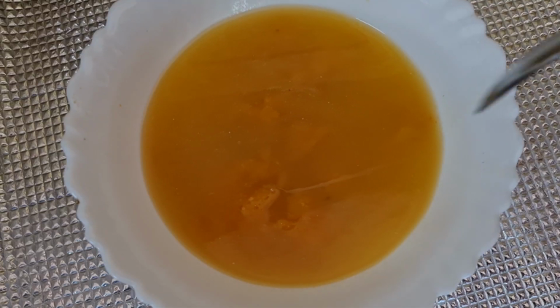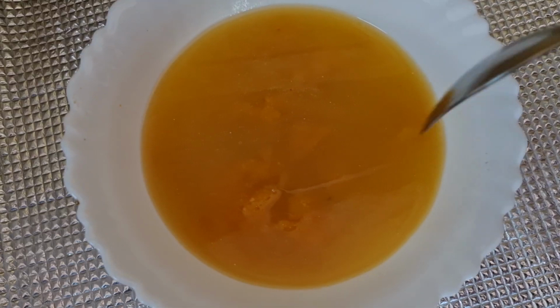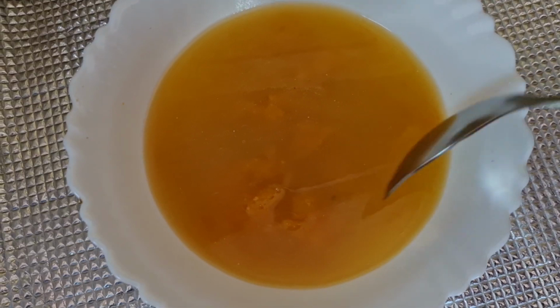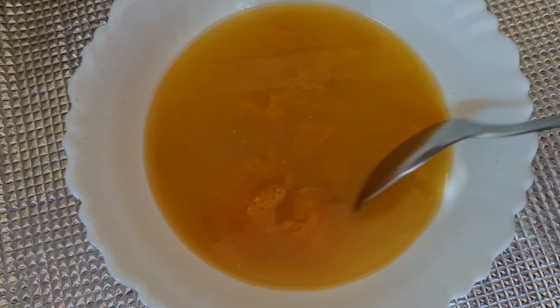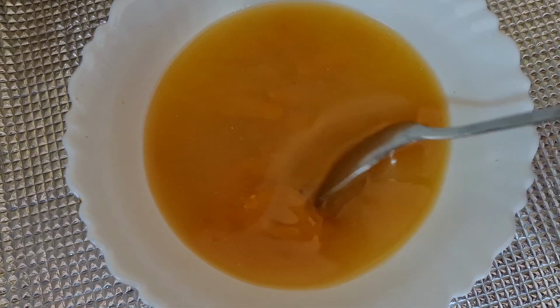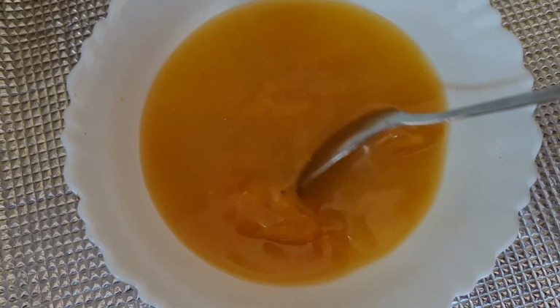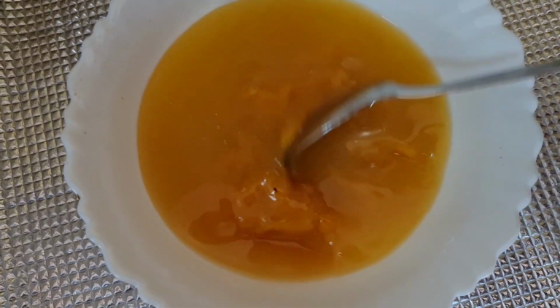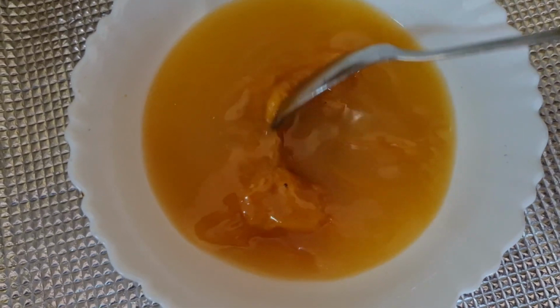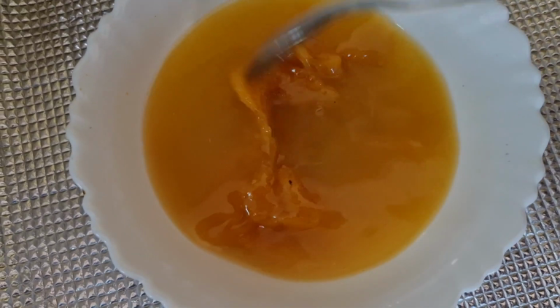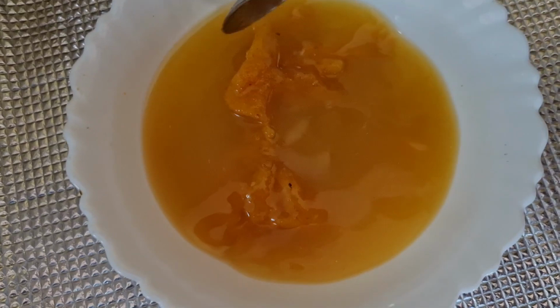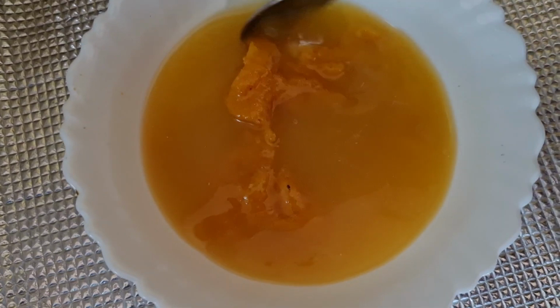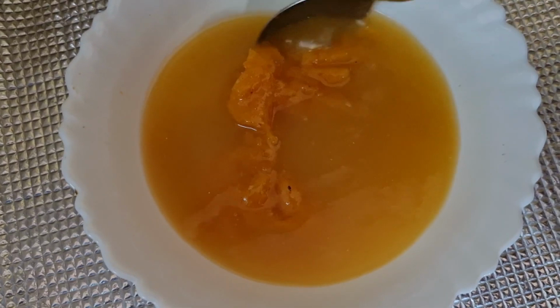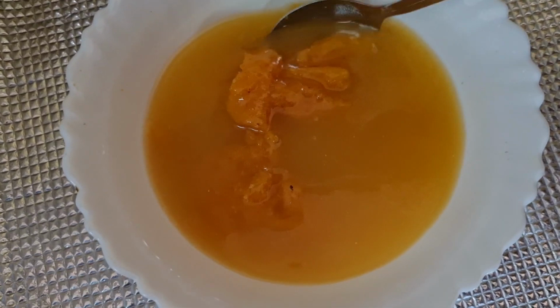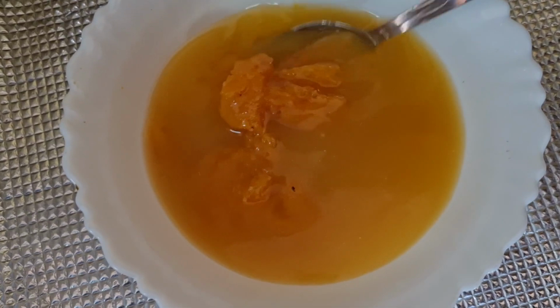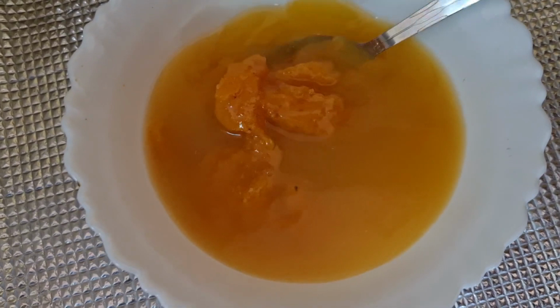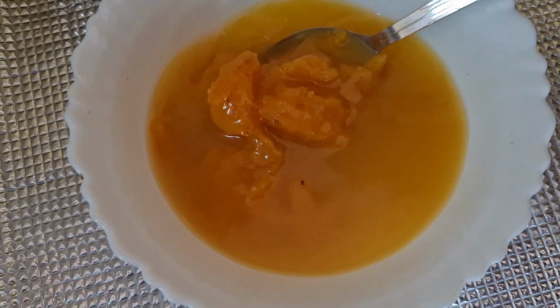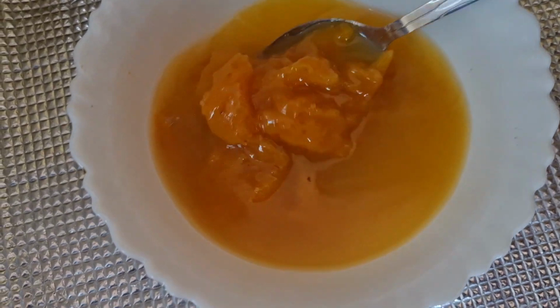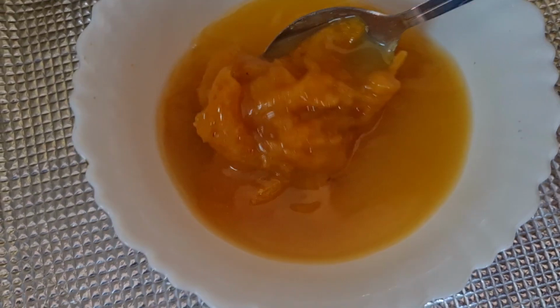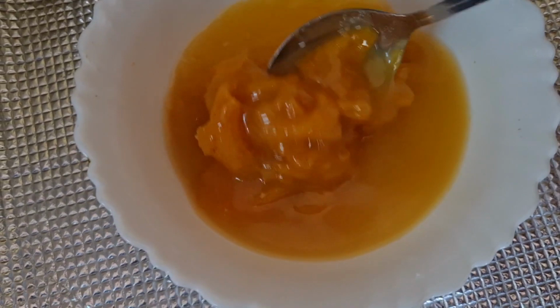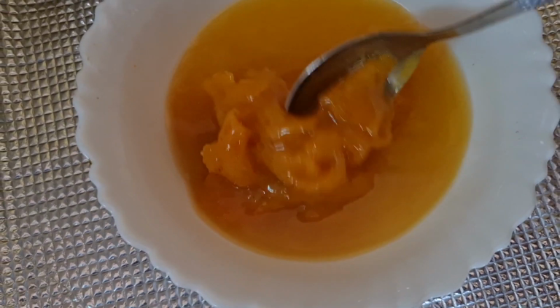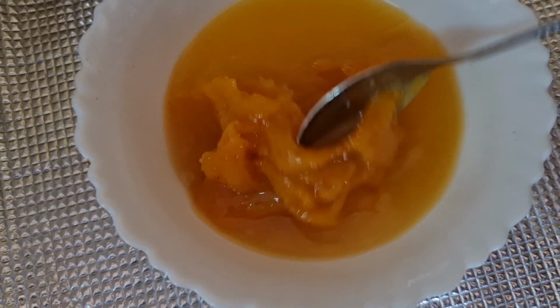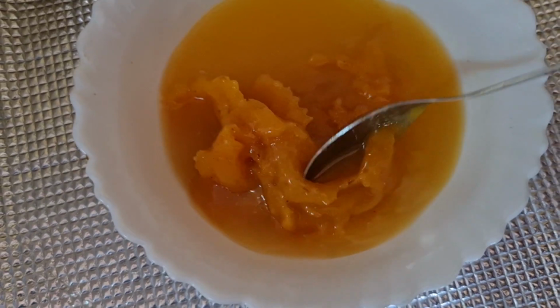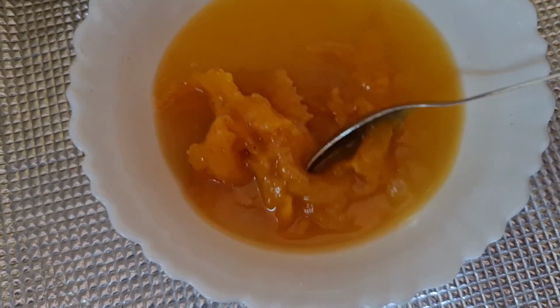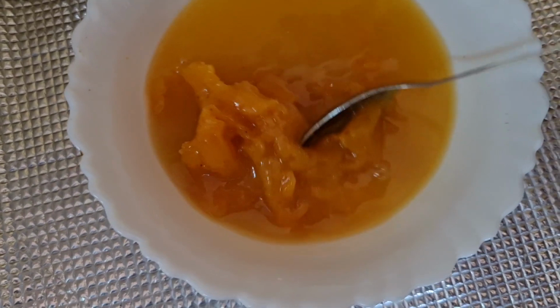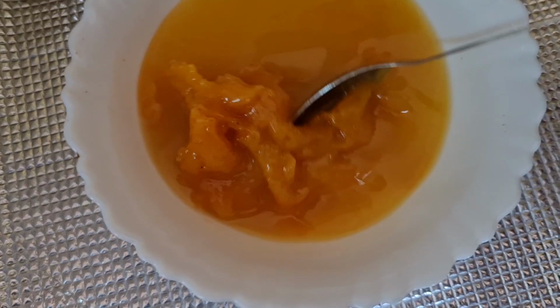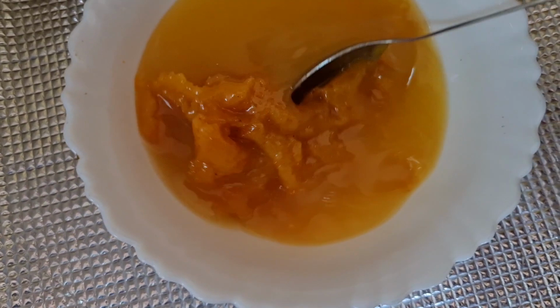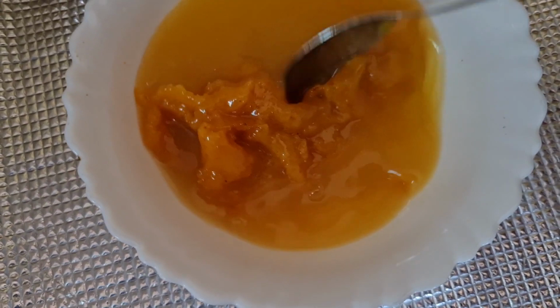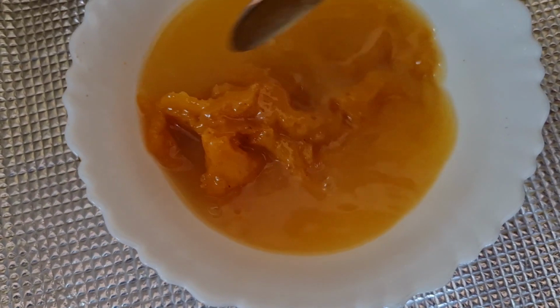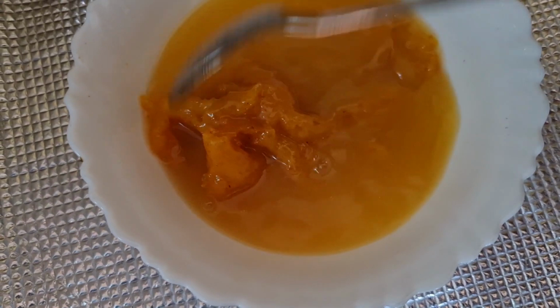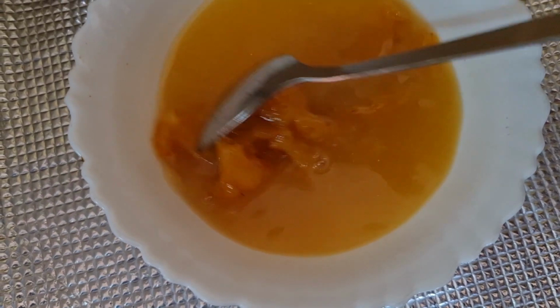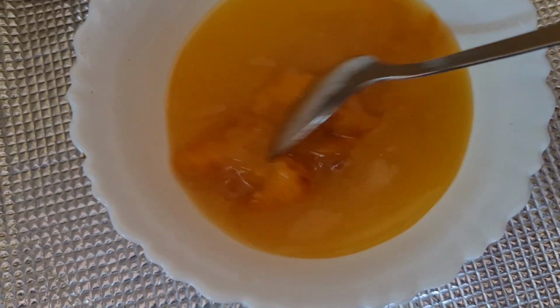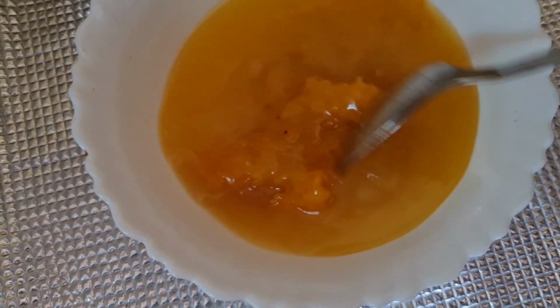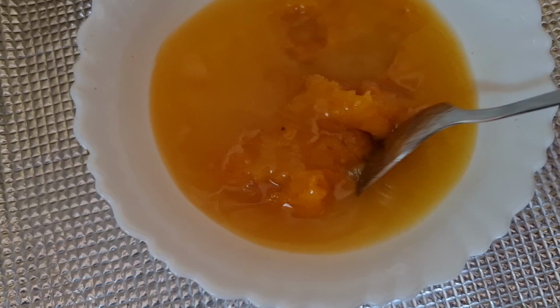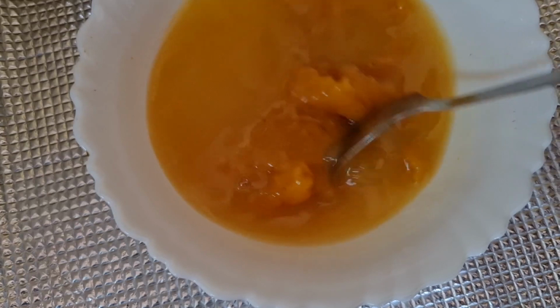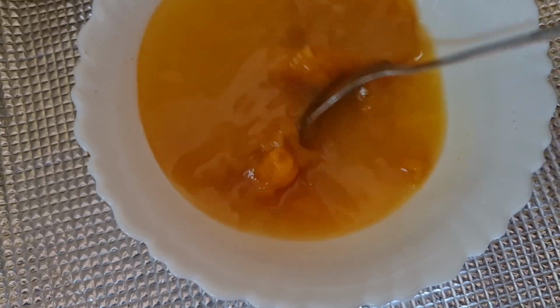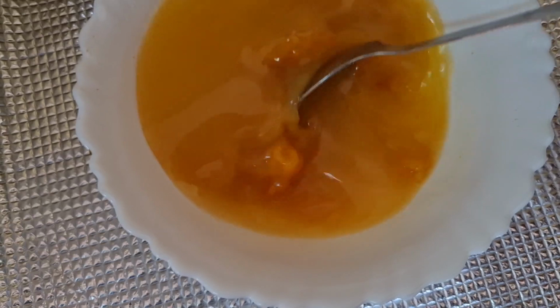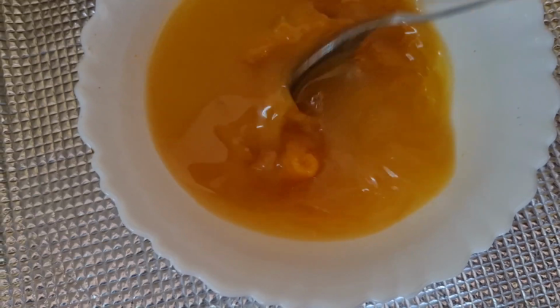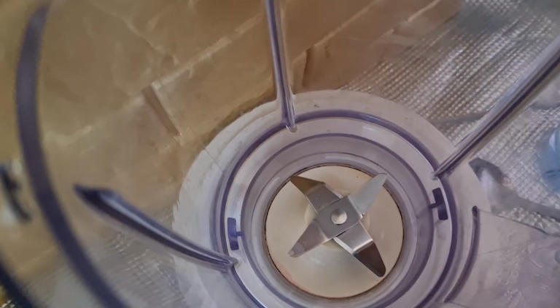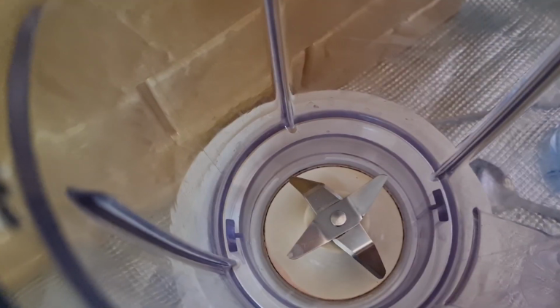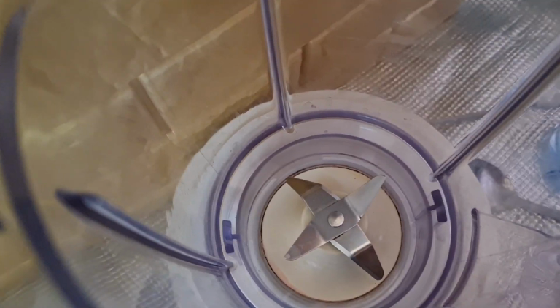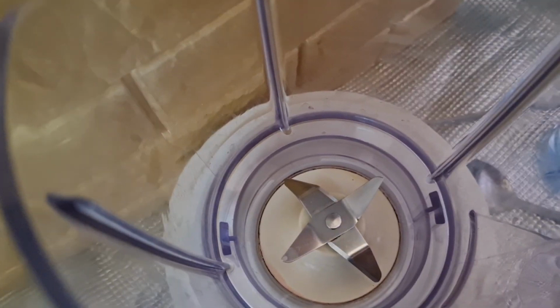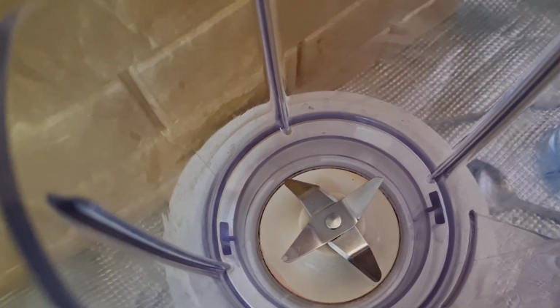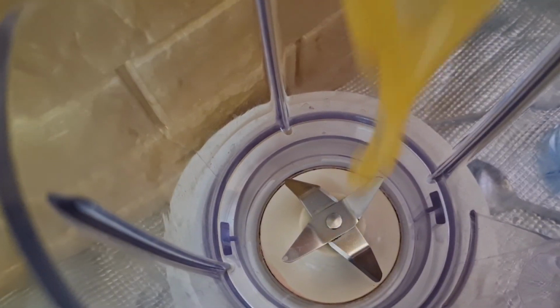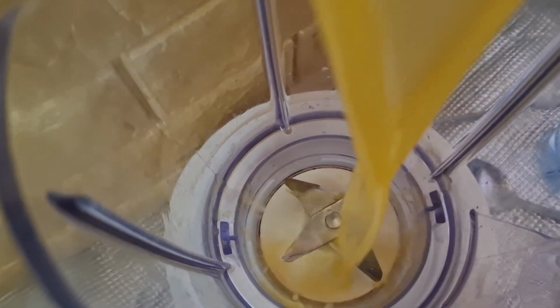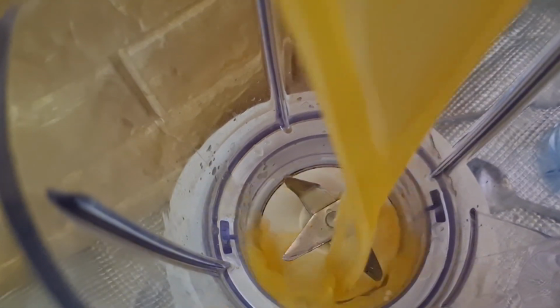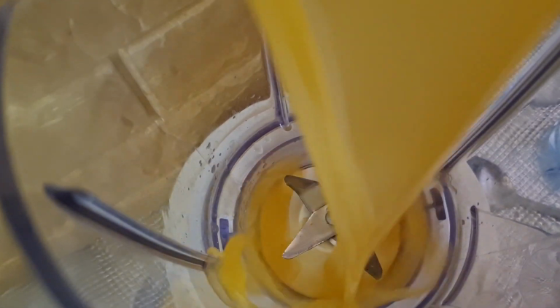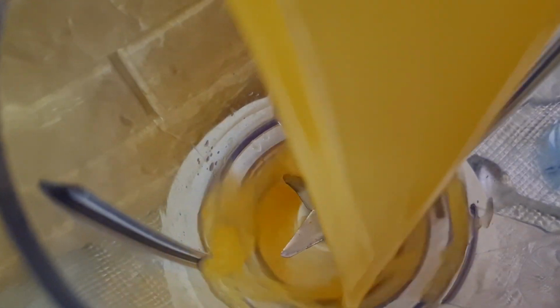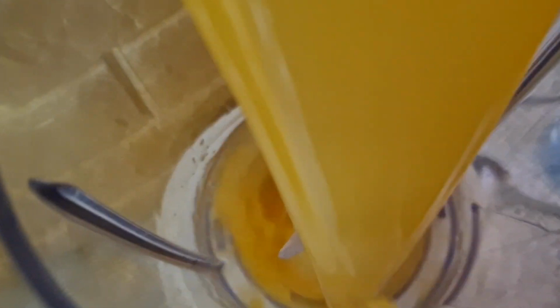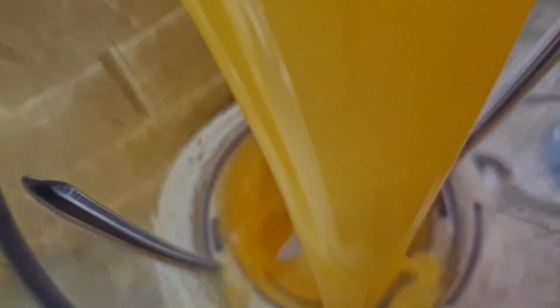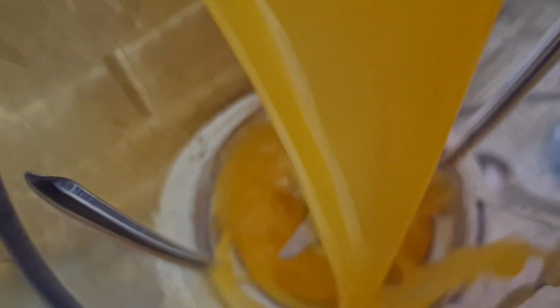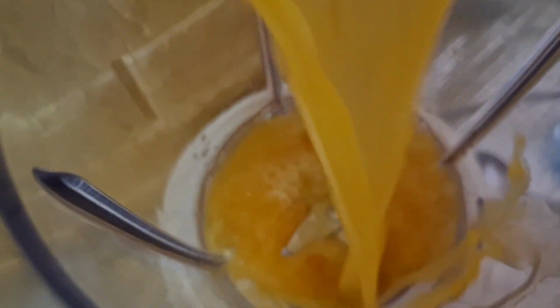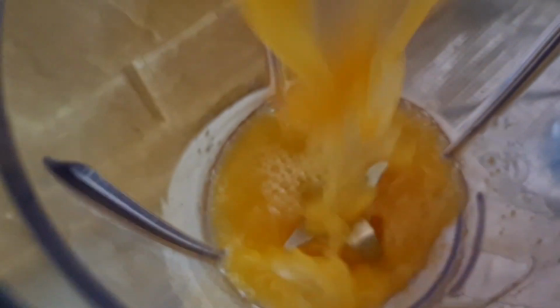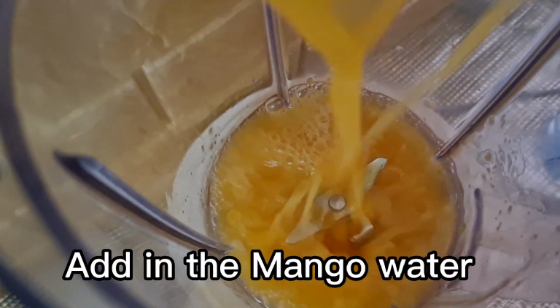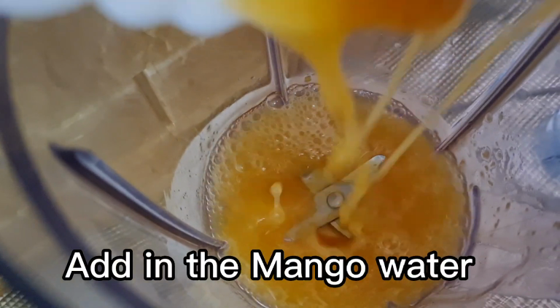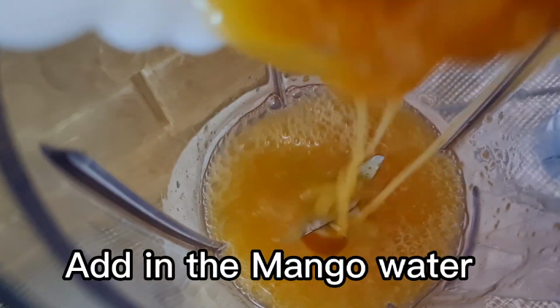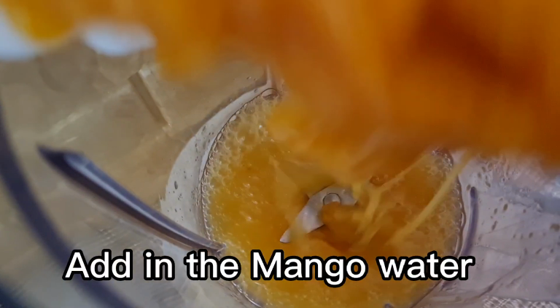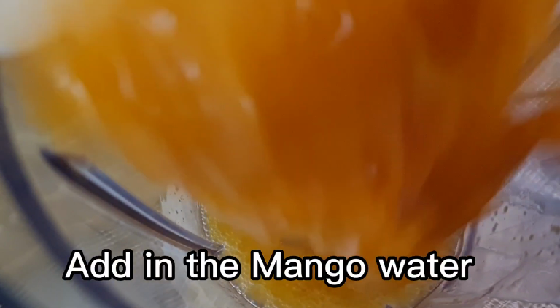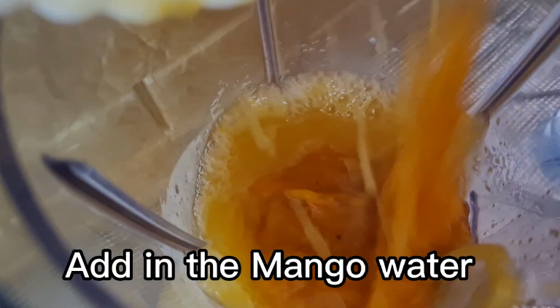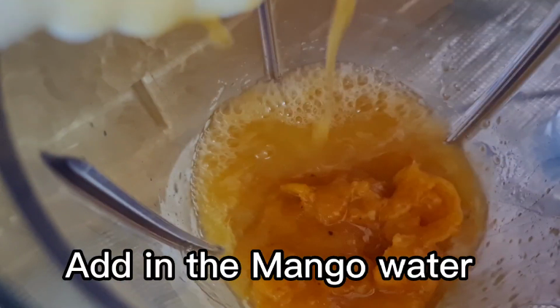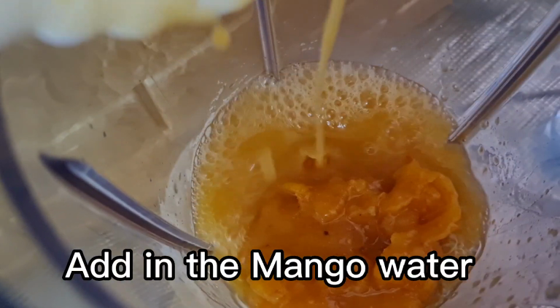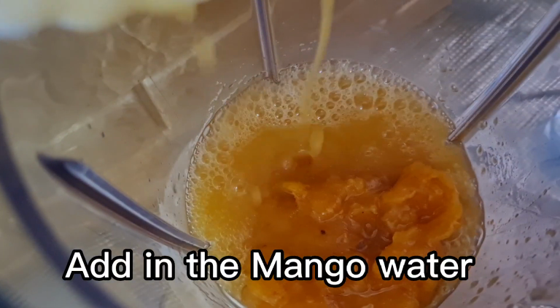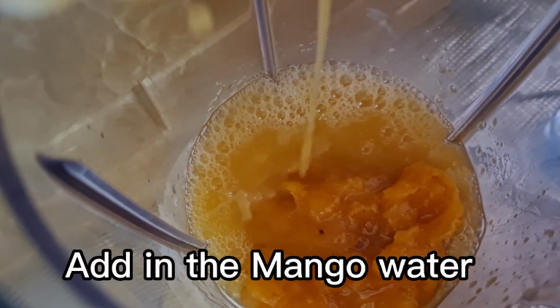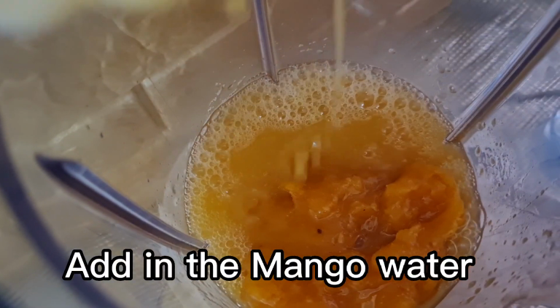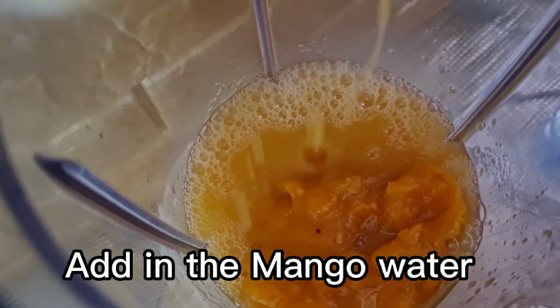Now you can see that it's almost dissolved and the water has changed its color. Now take a blender and add the mango water in.